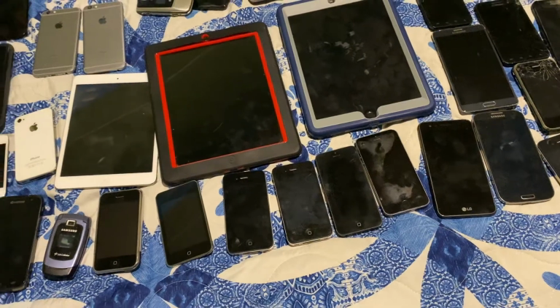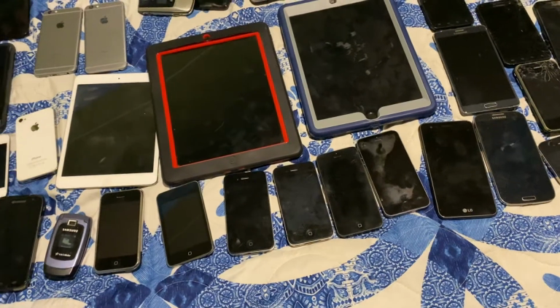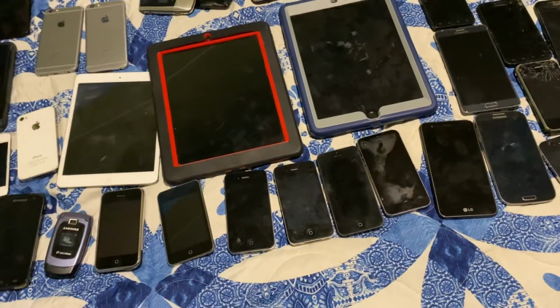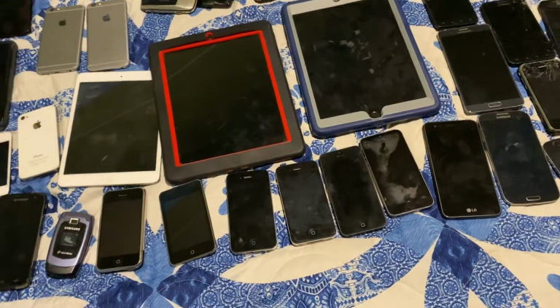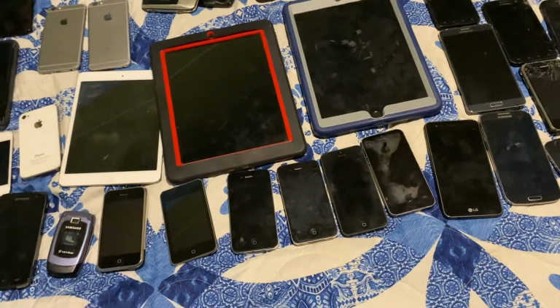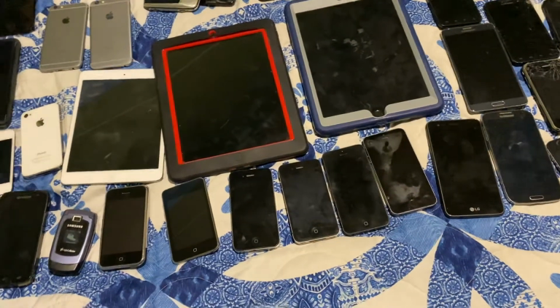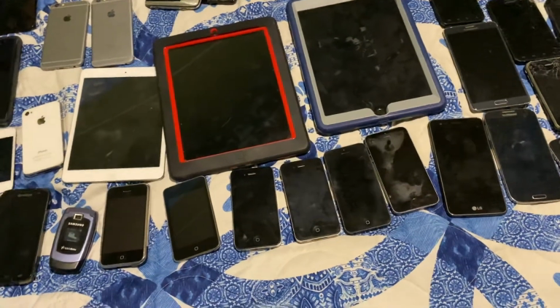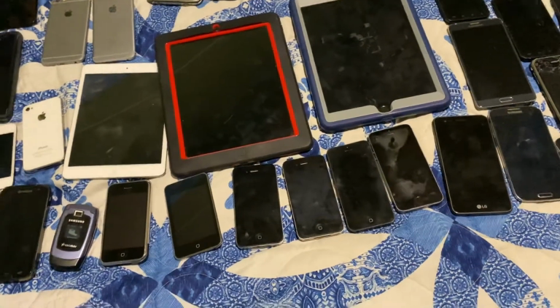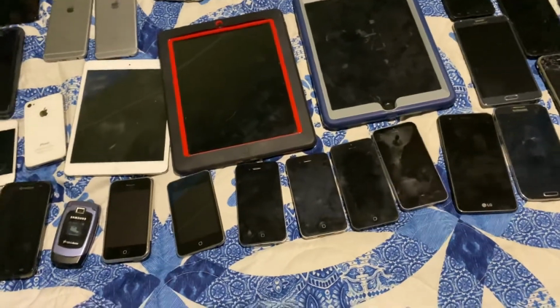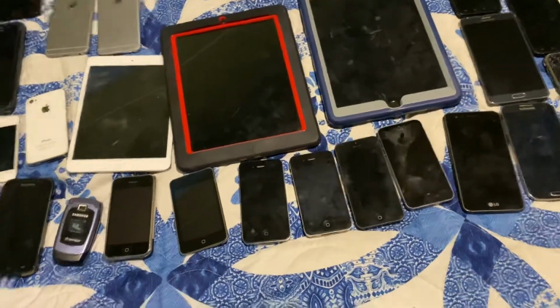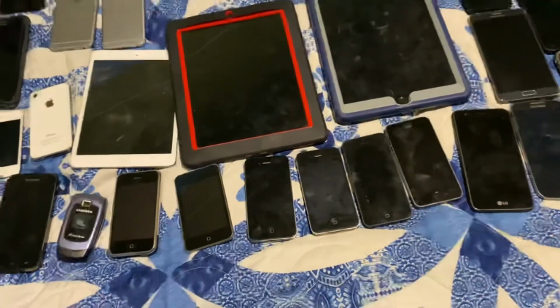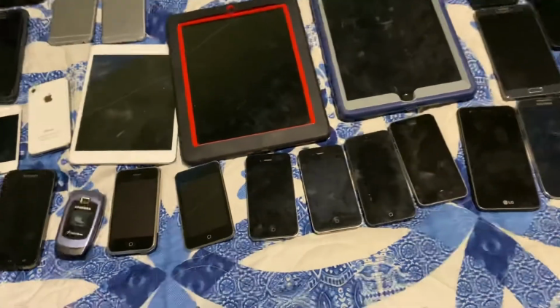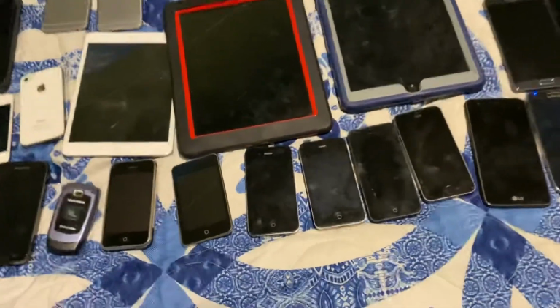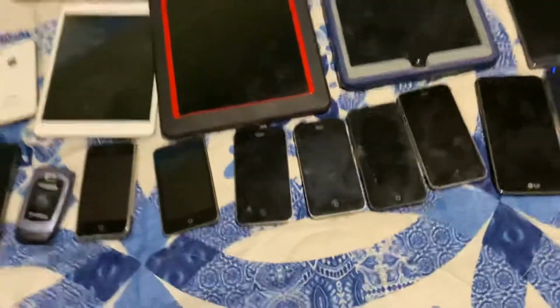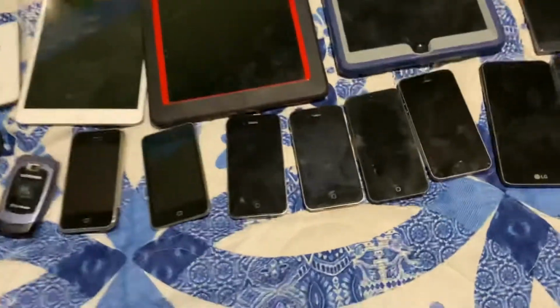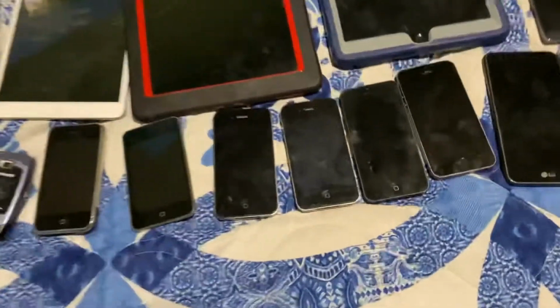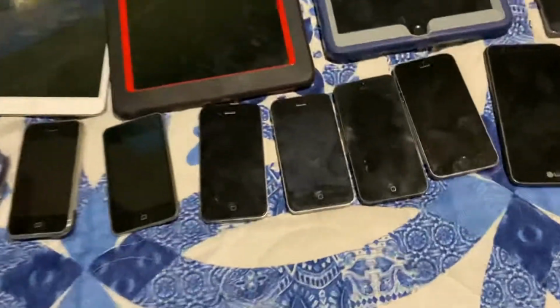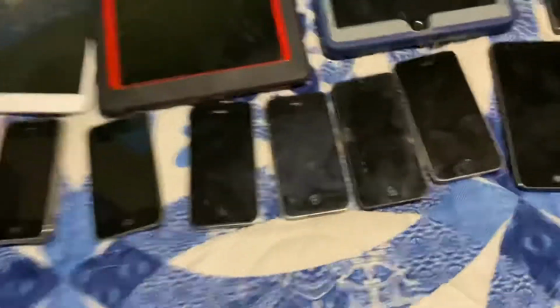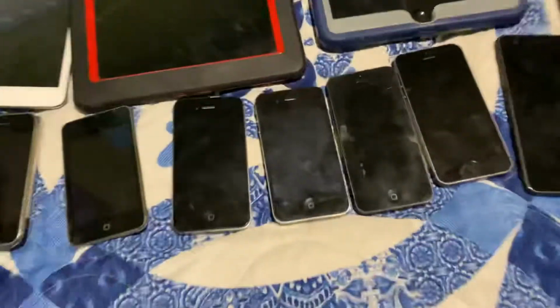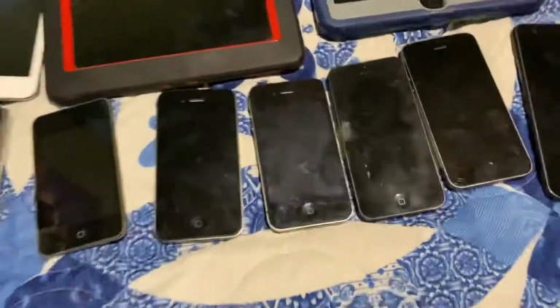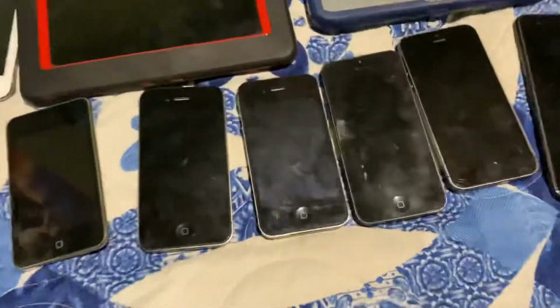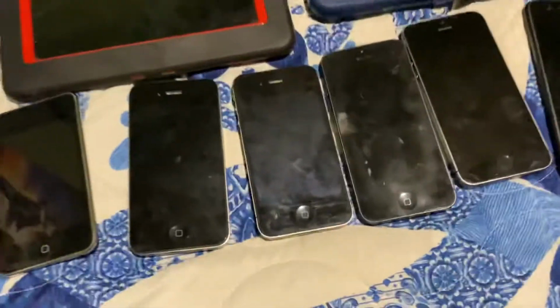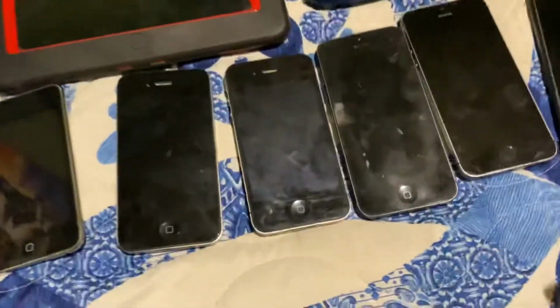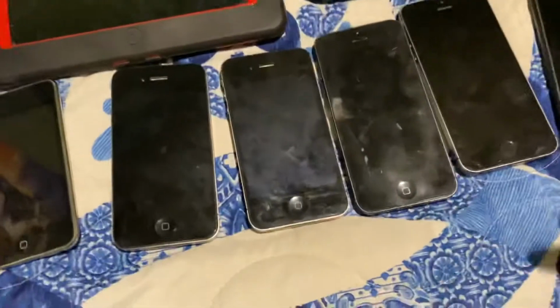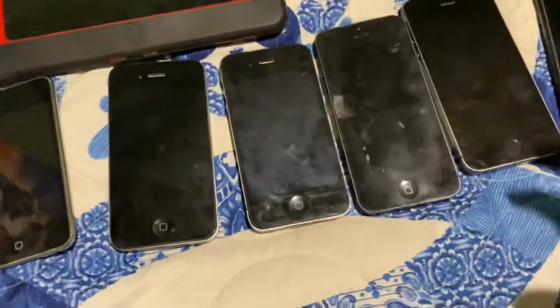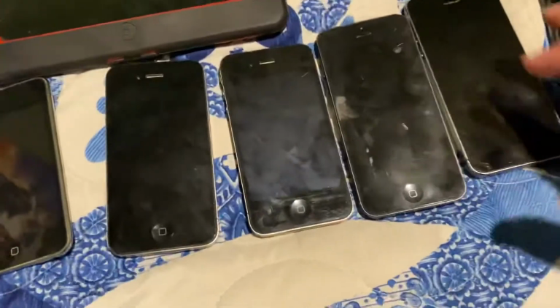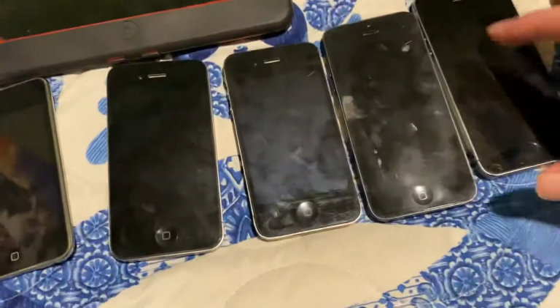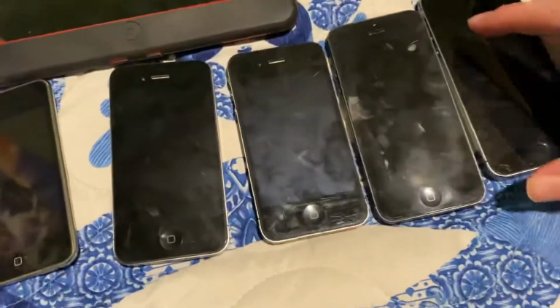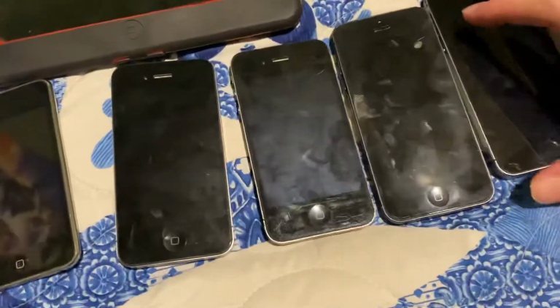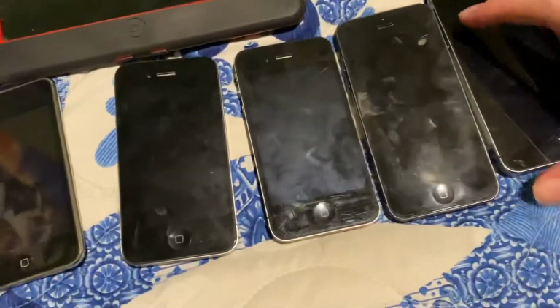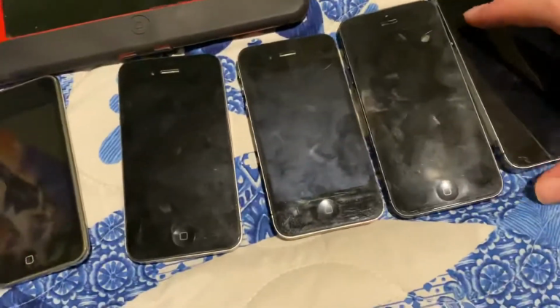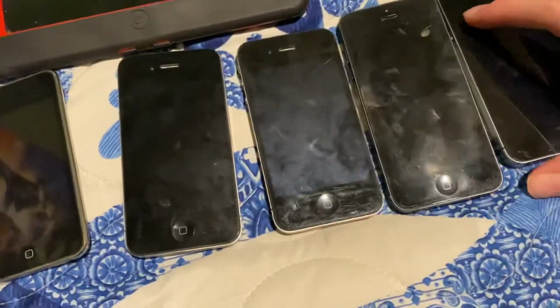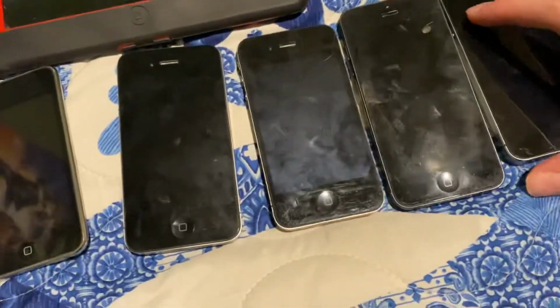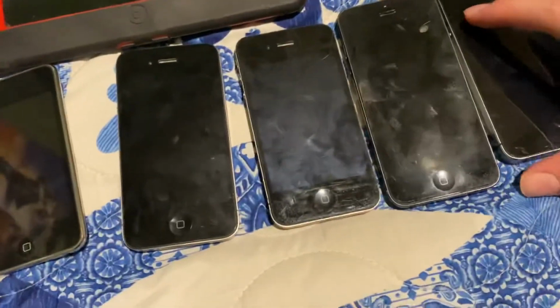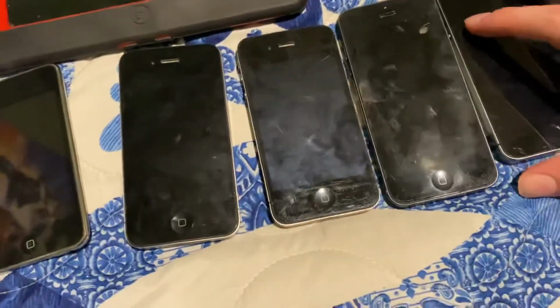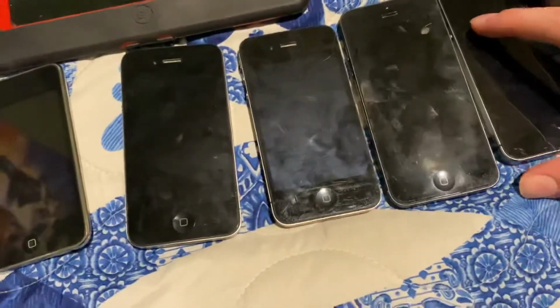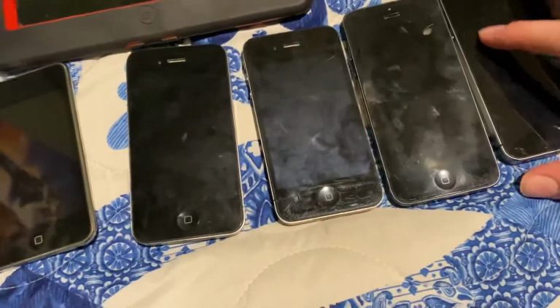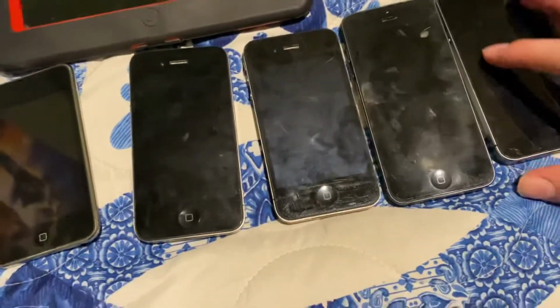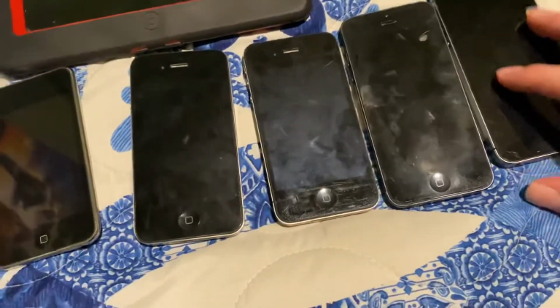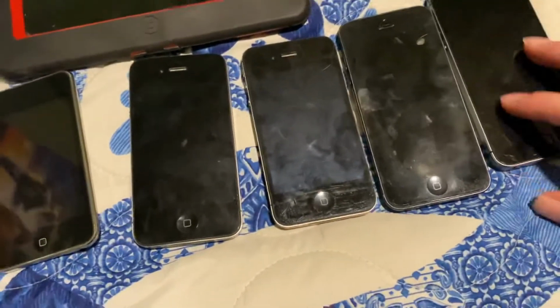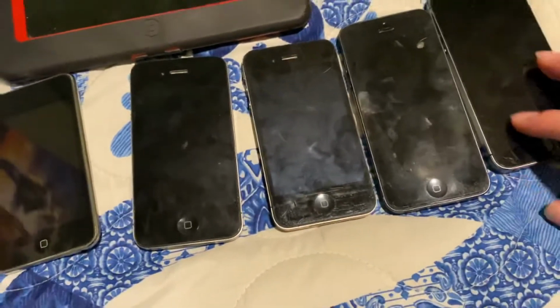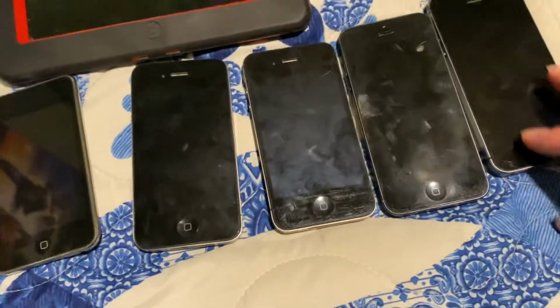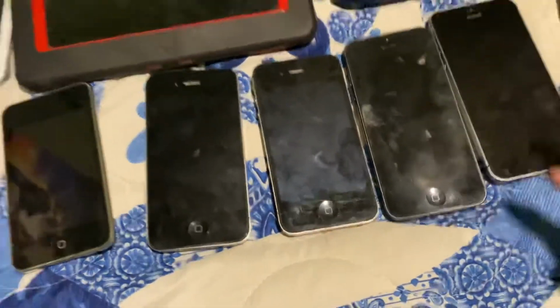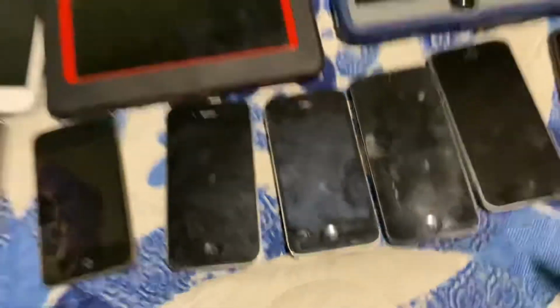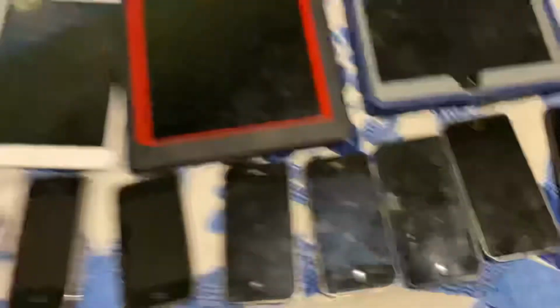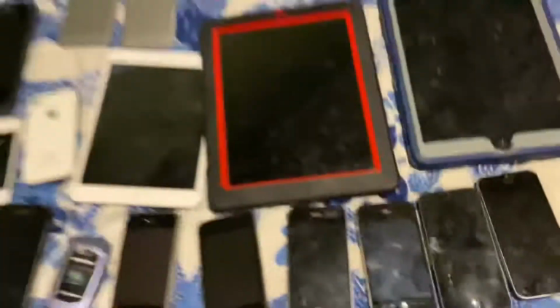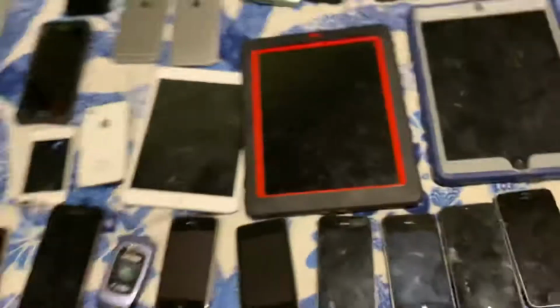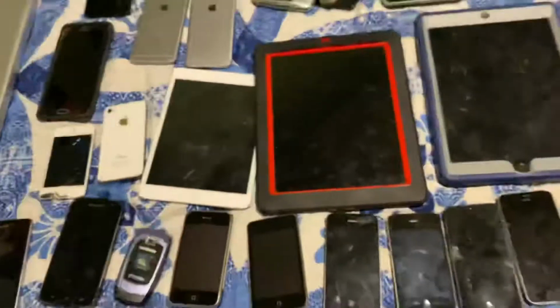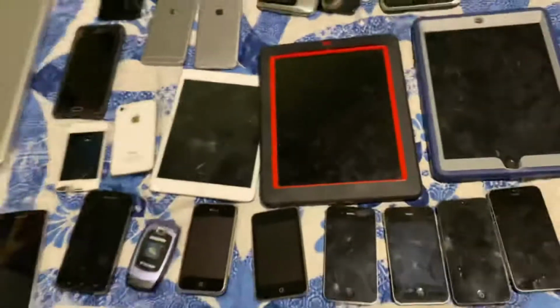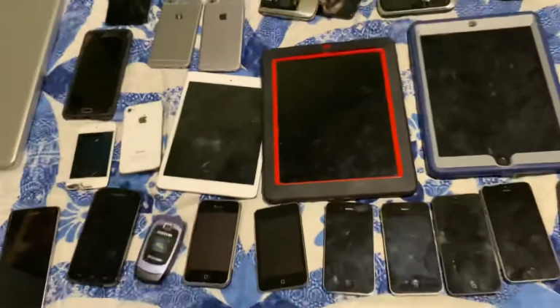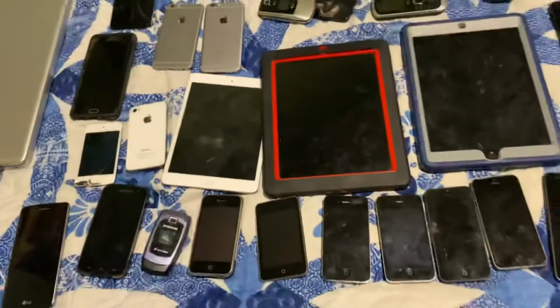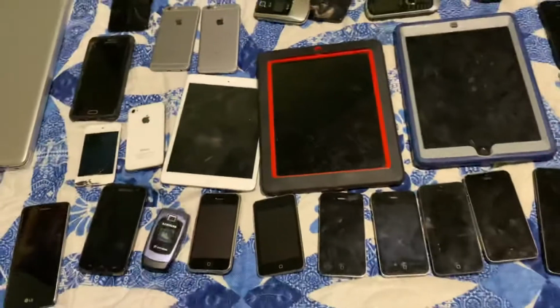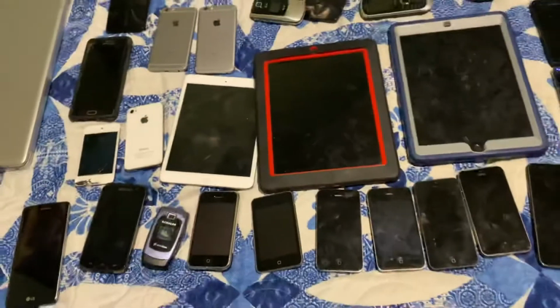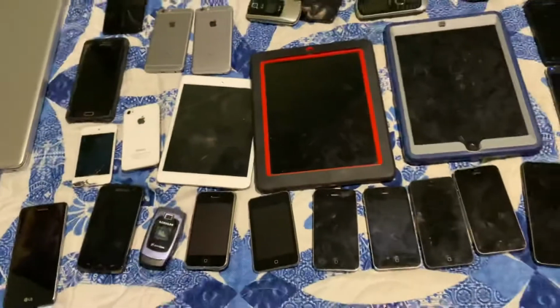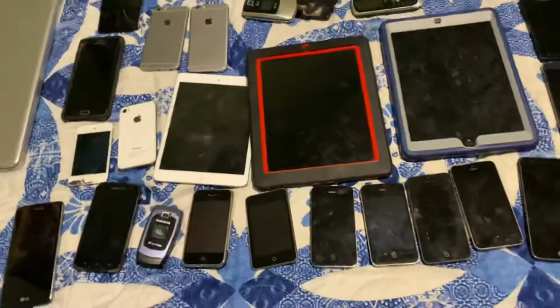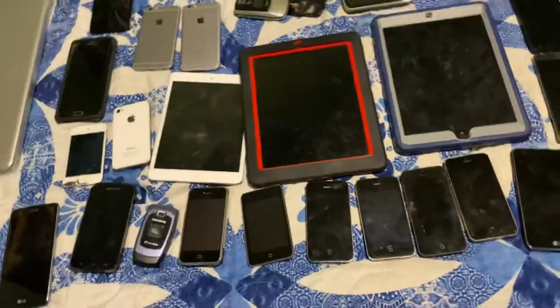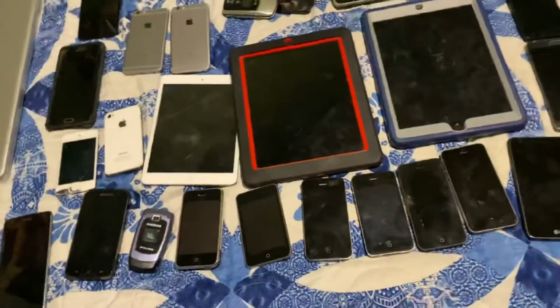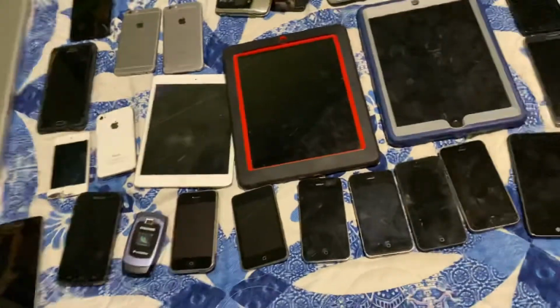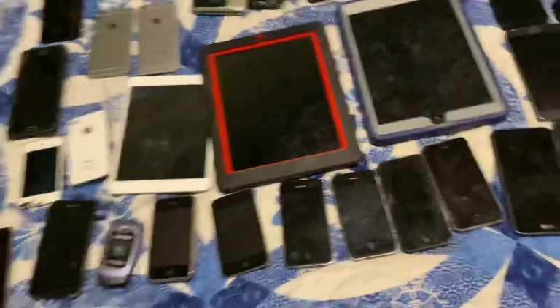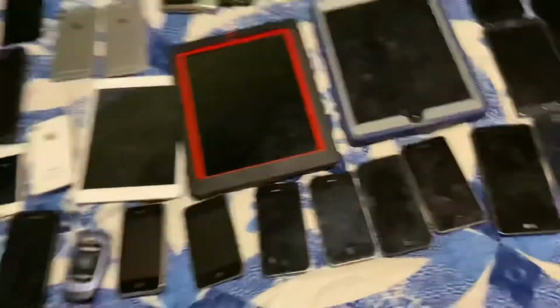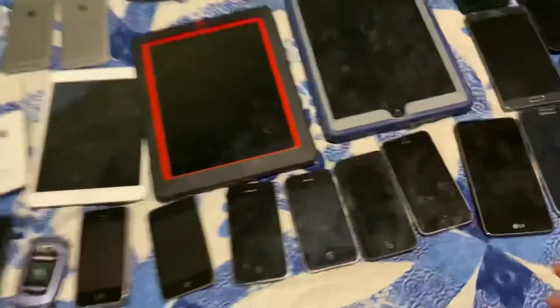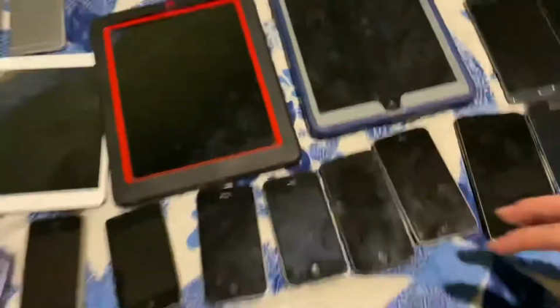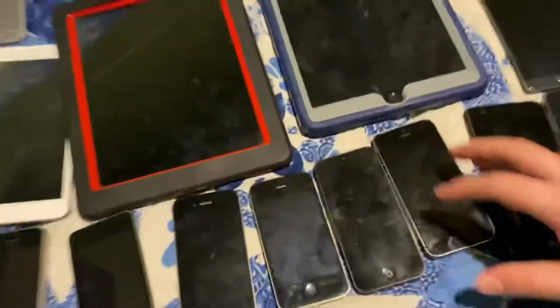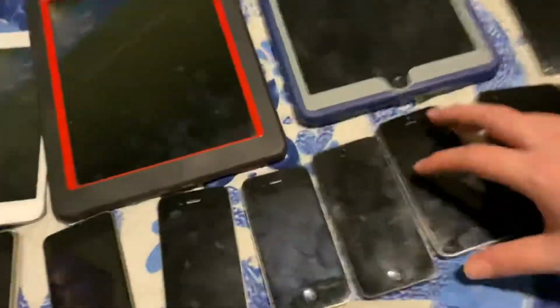Hey guys, this is The Great Gamer and here are all of my devices I own.